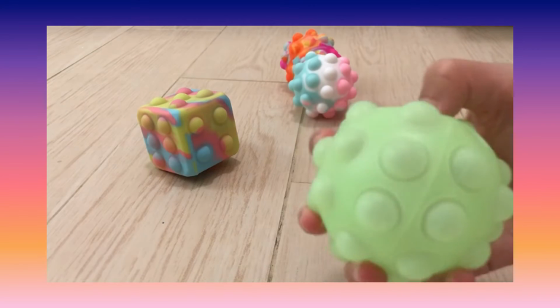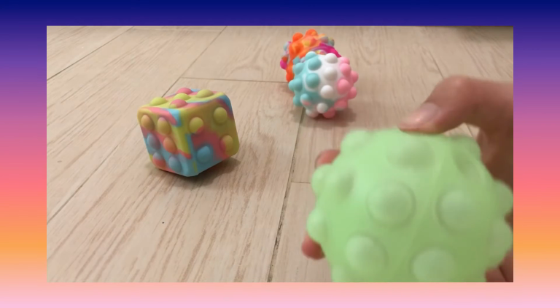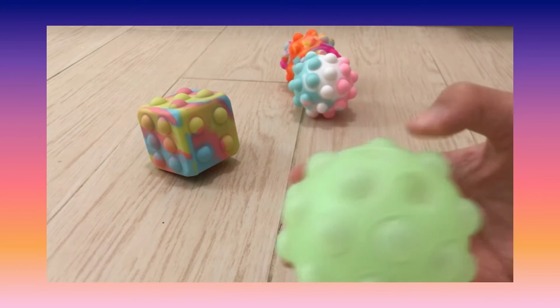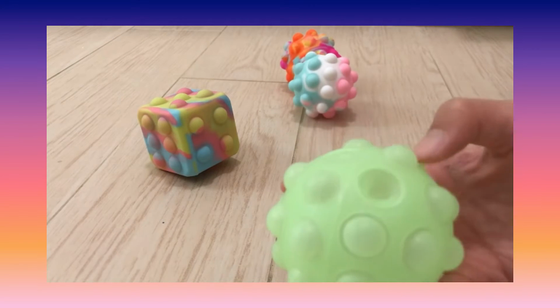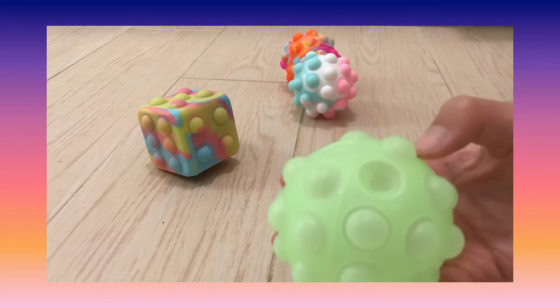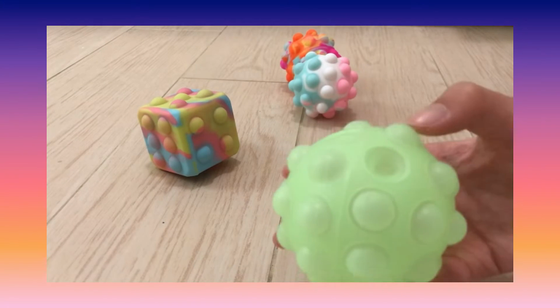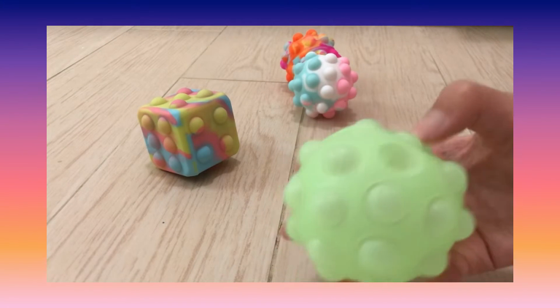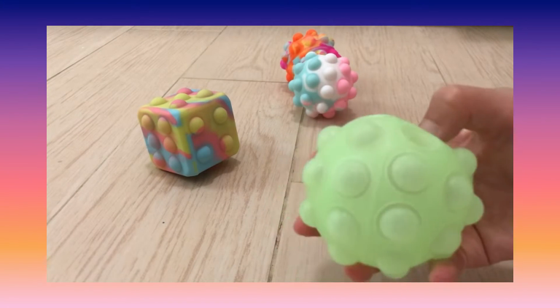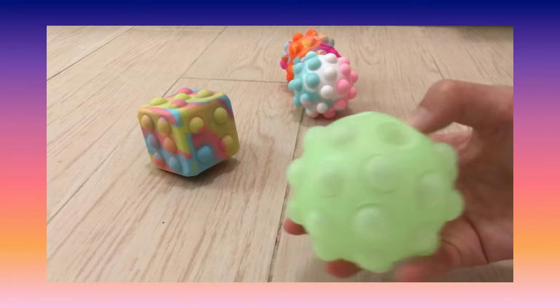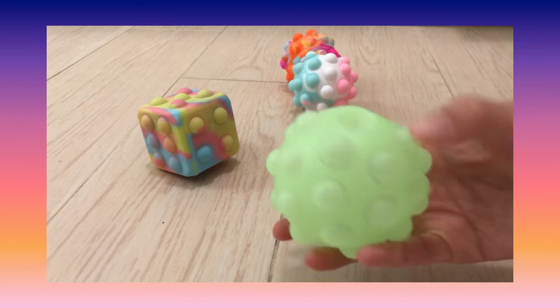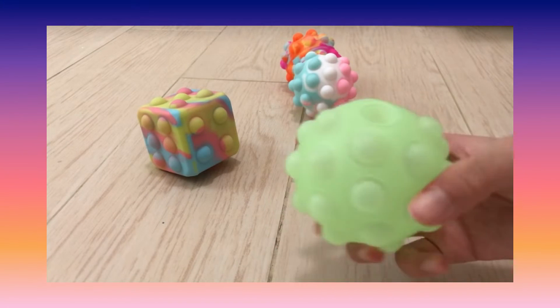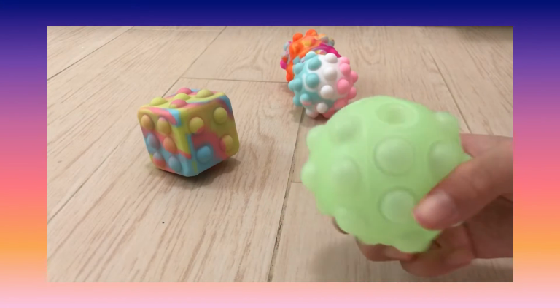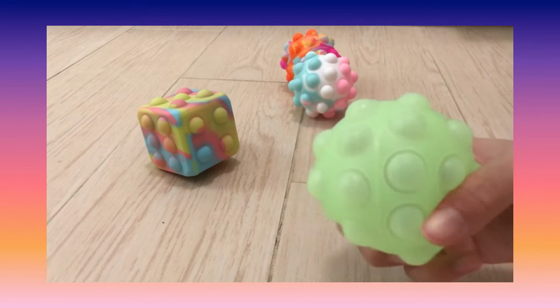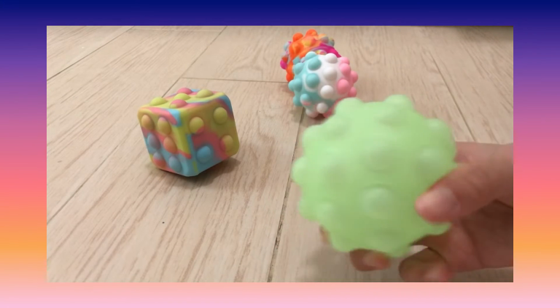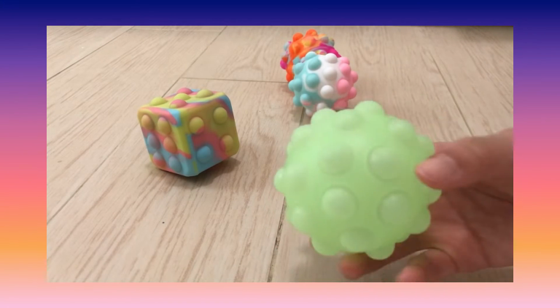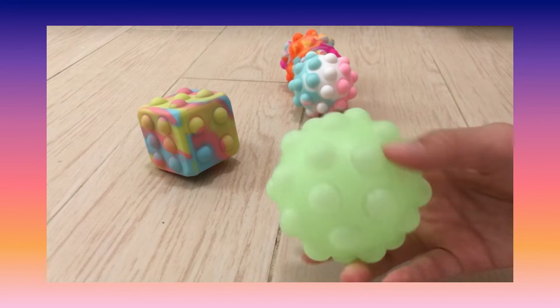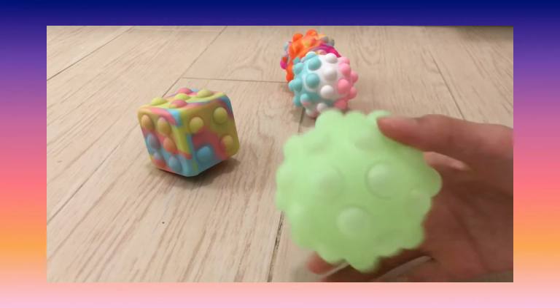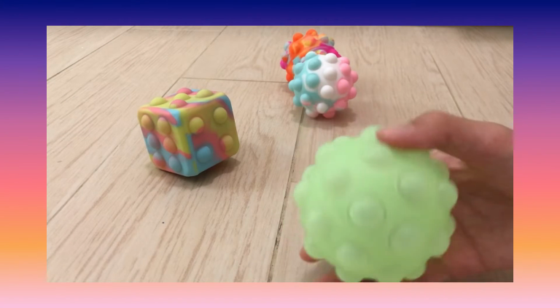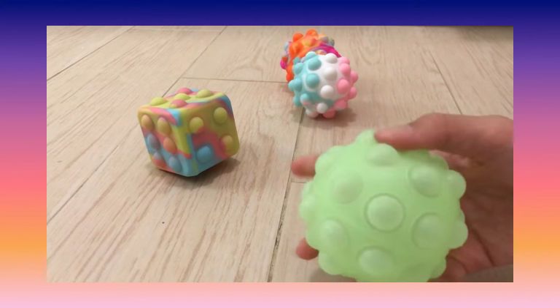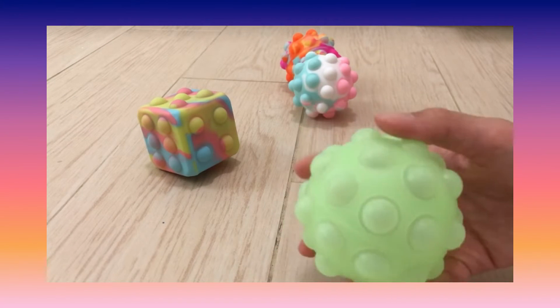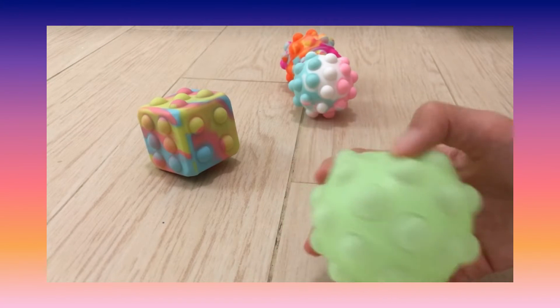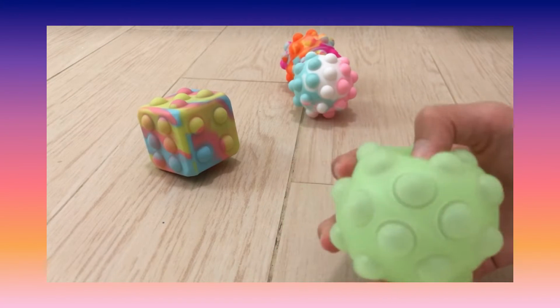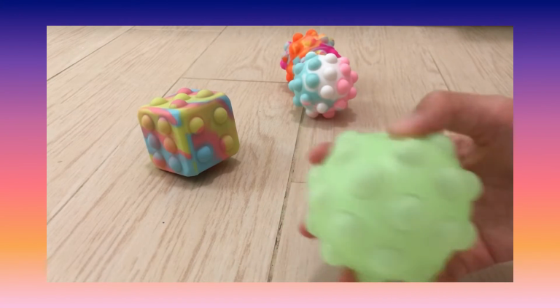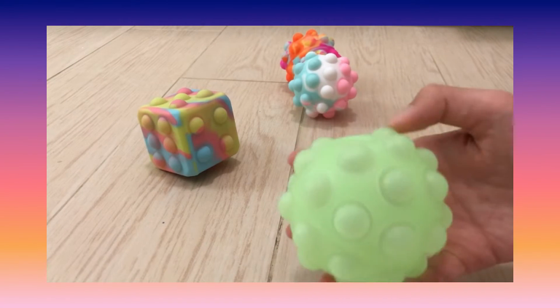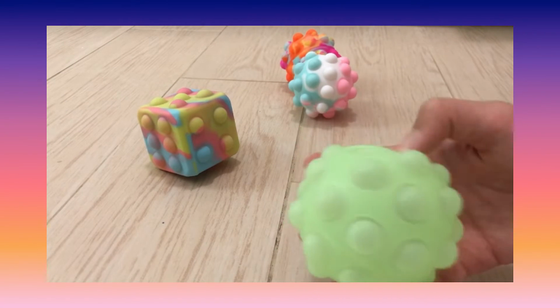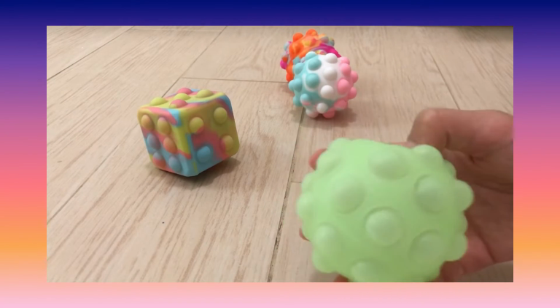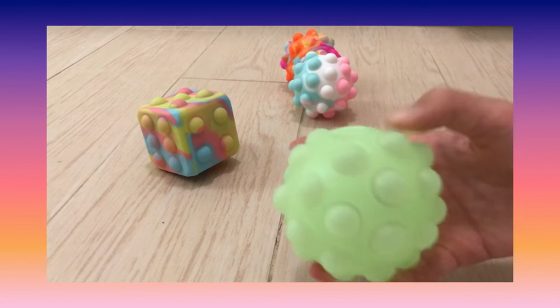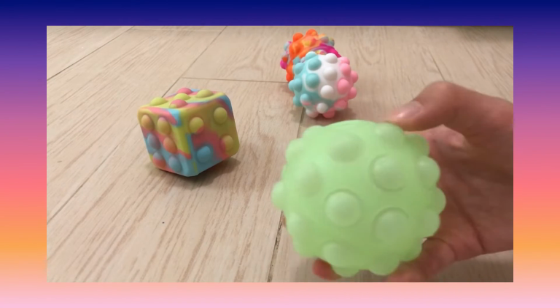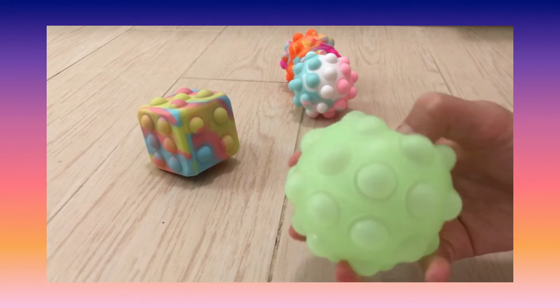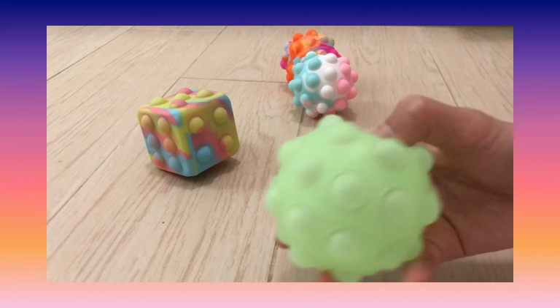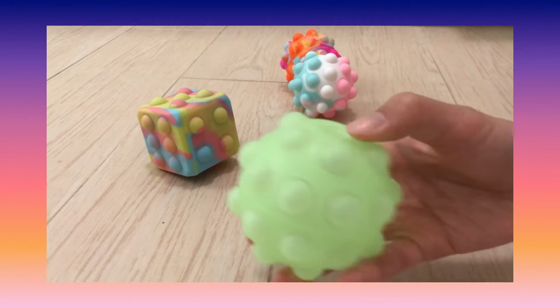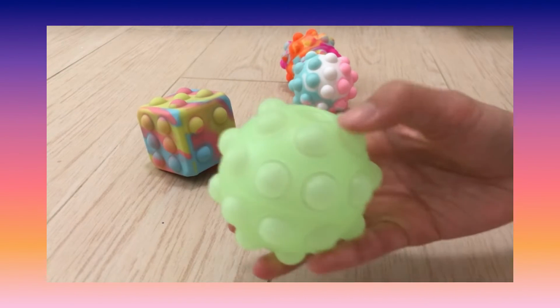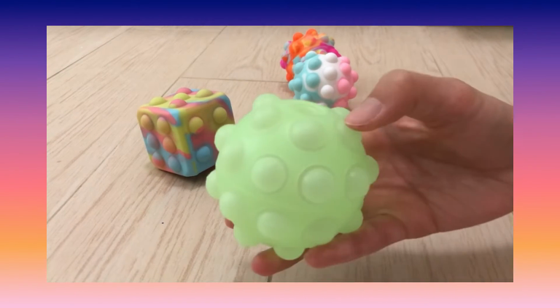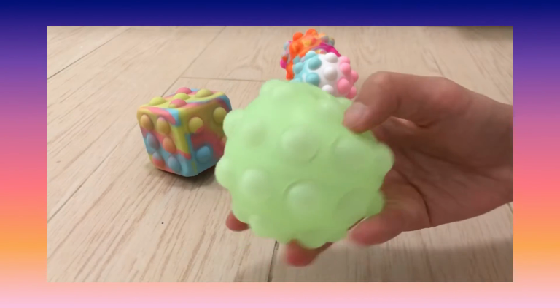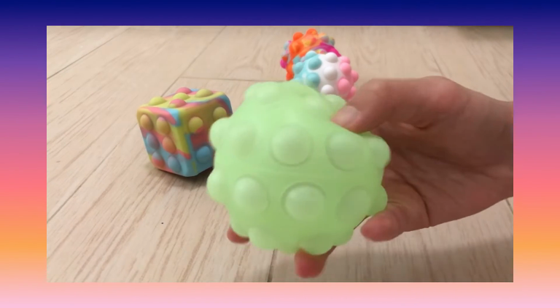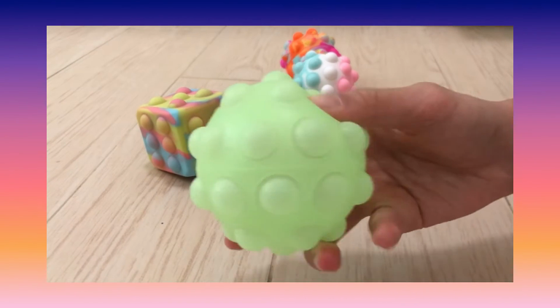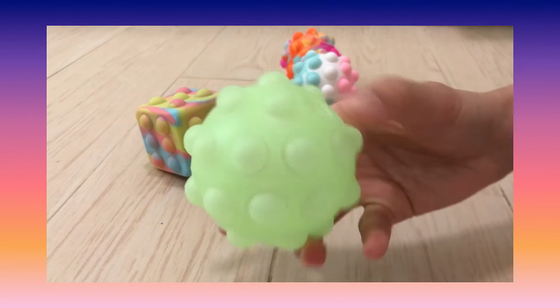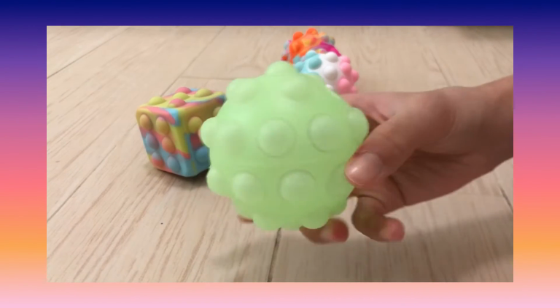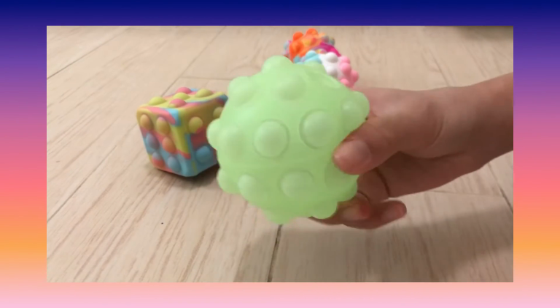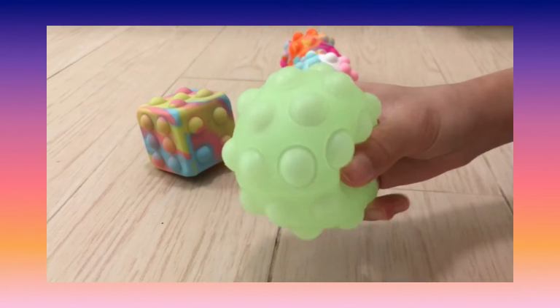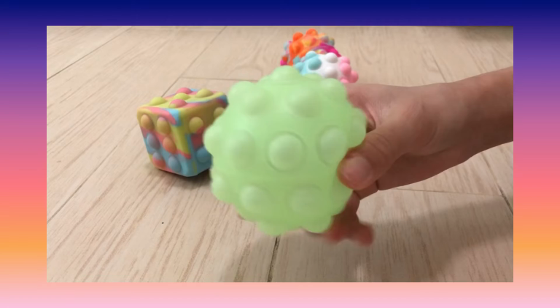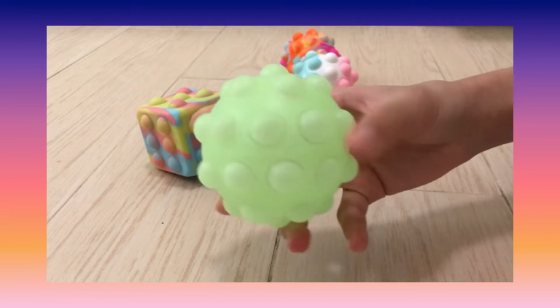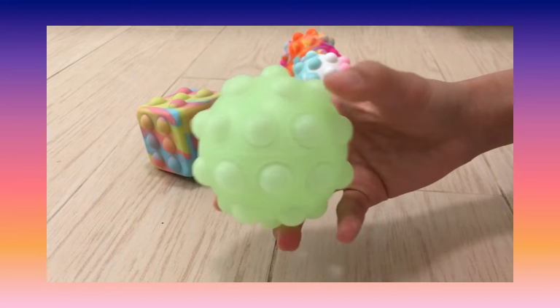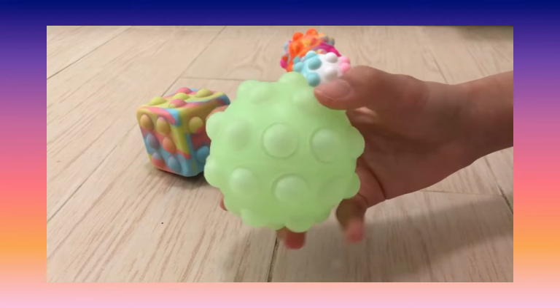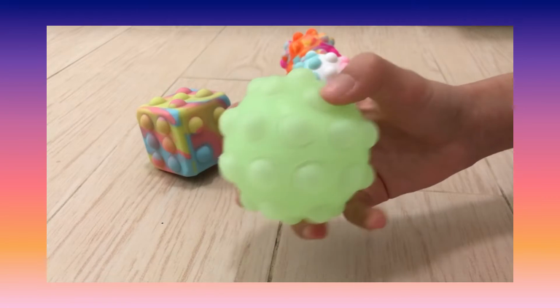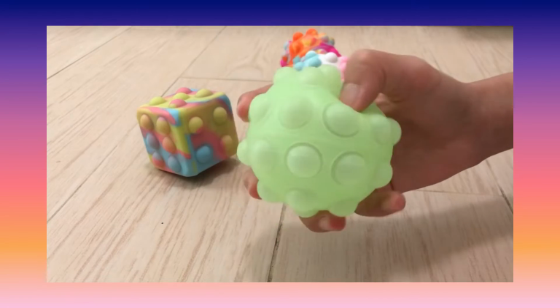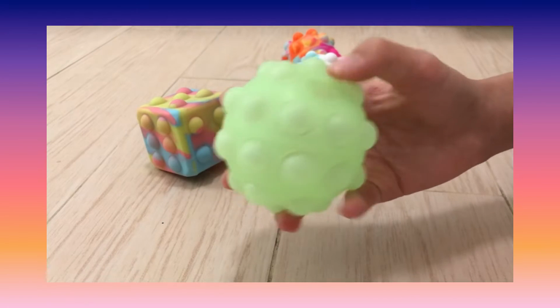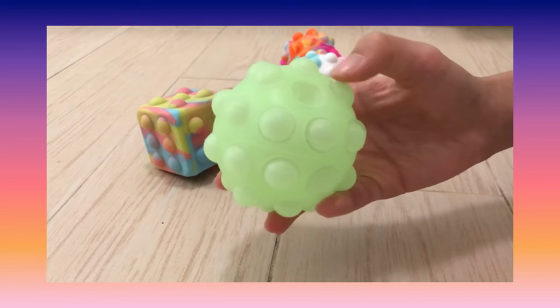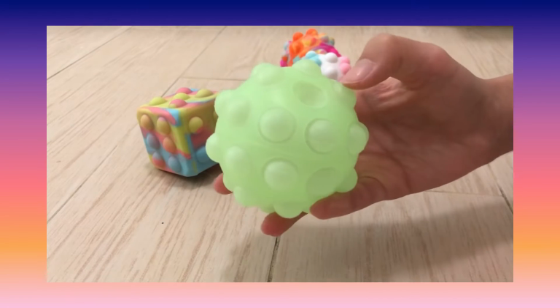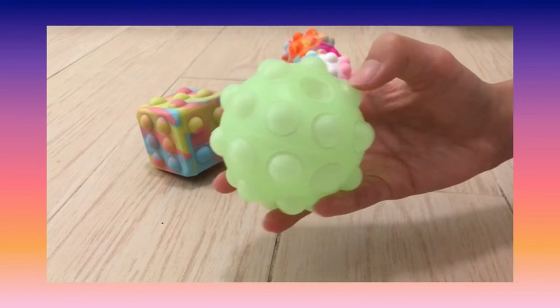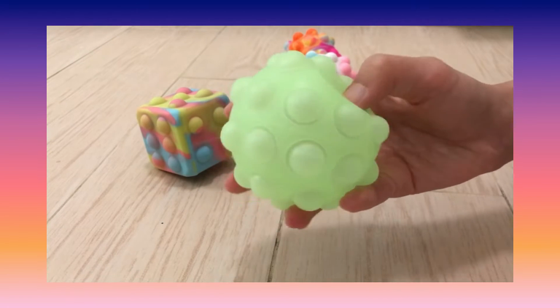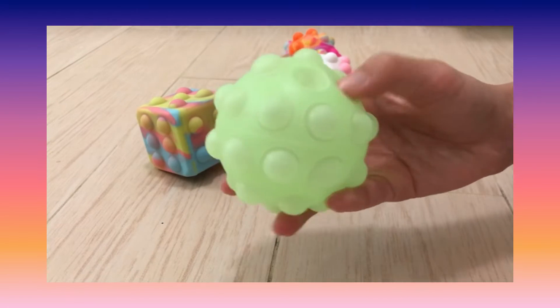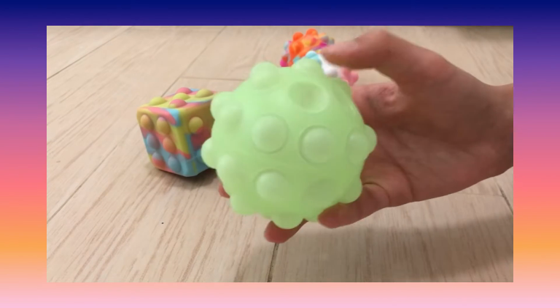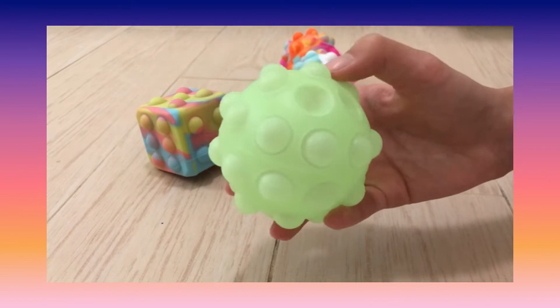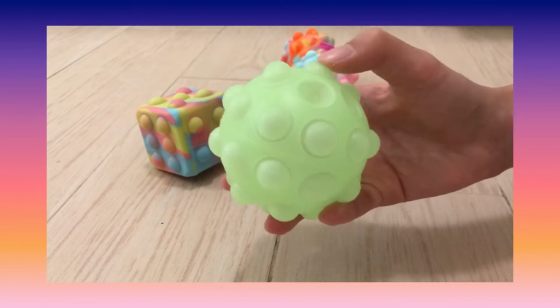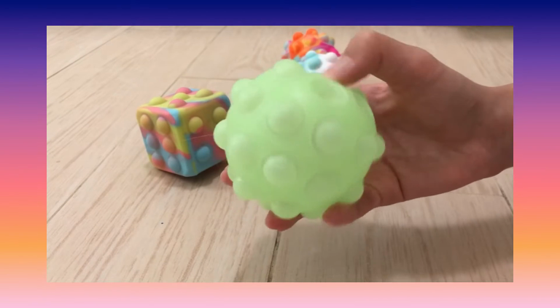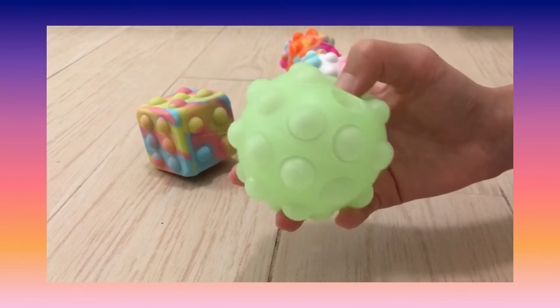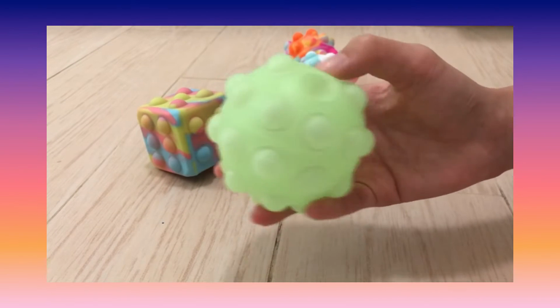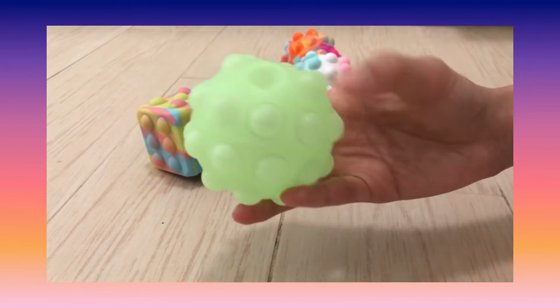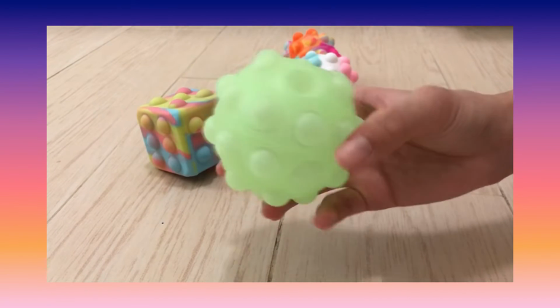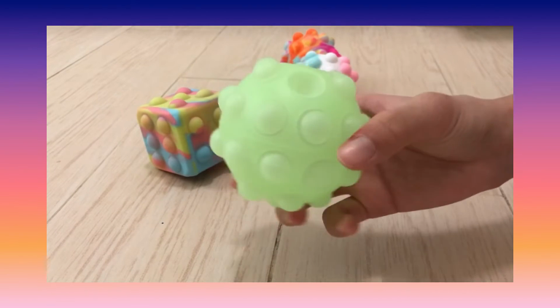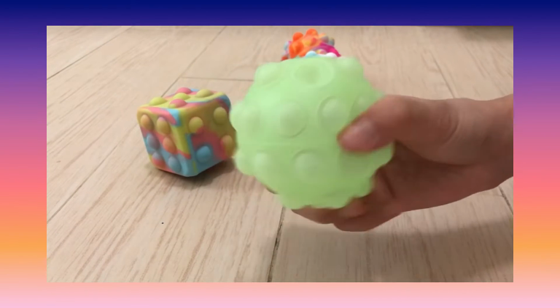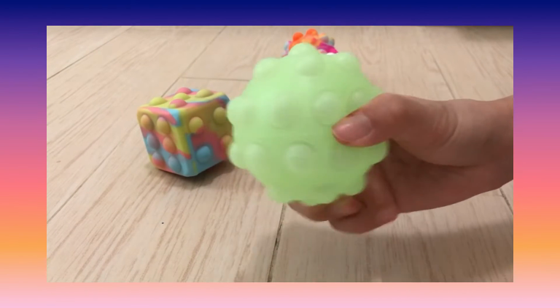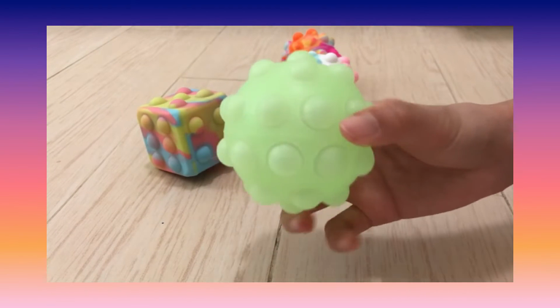This is my first poppet ball and it's glow in the dark as well. I really like it but you can't pop all the bubbles.